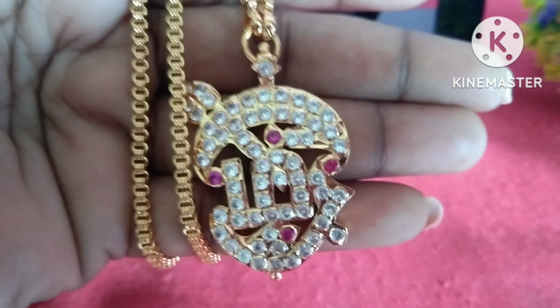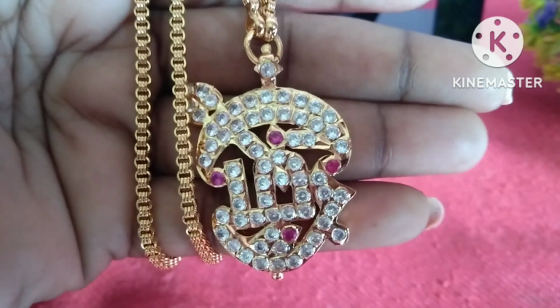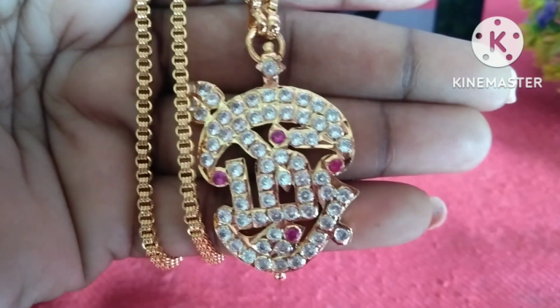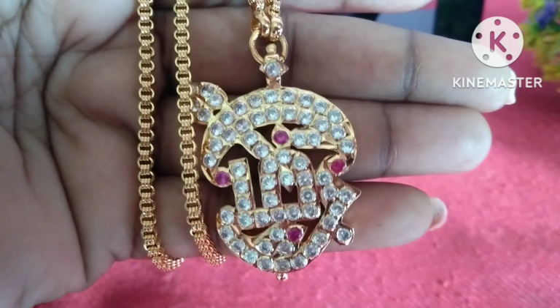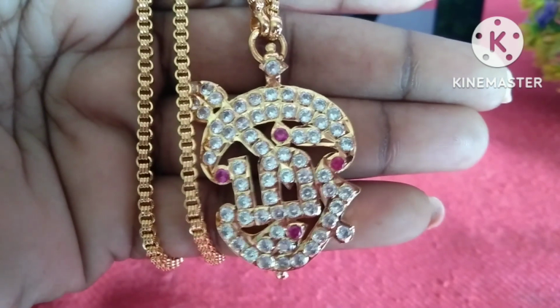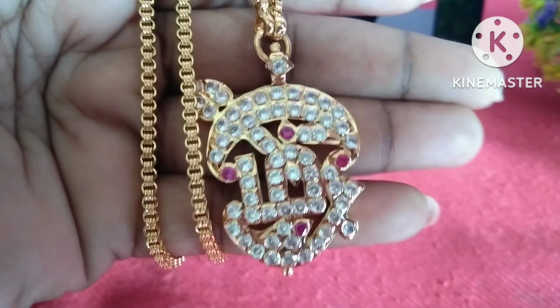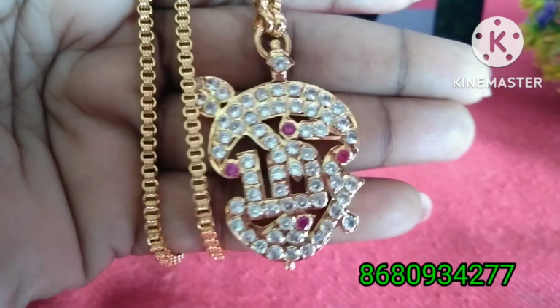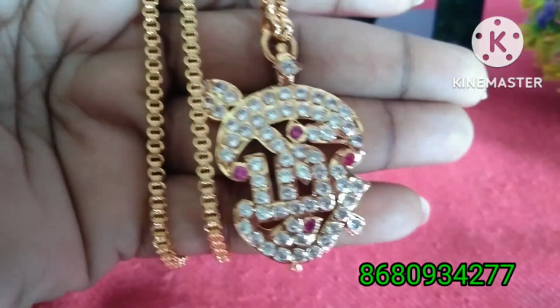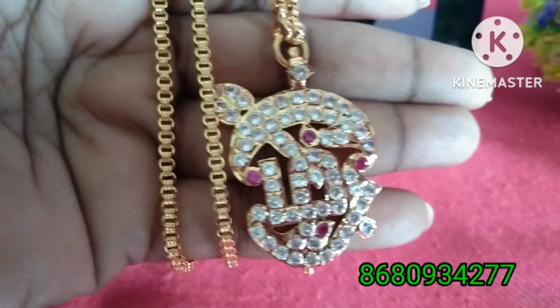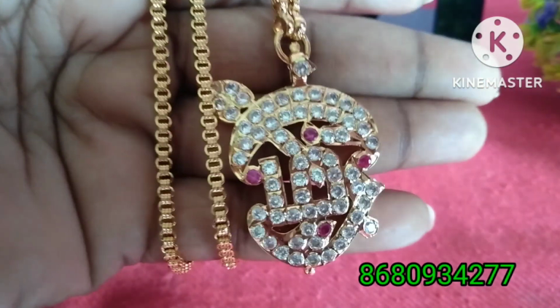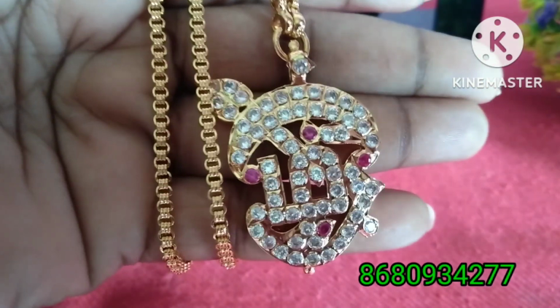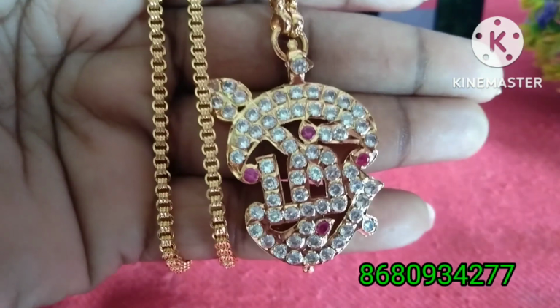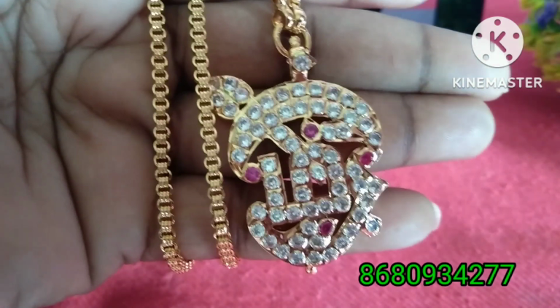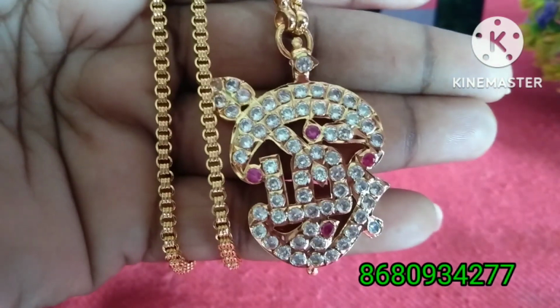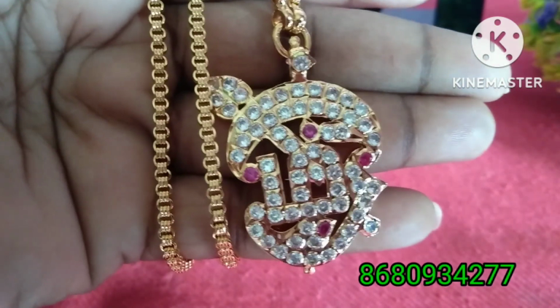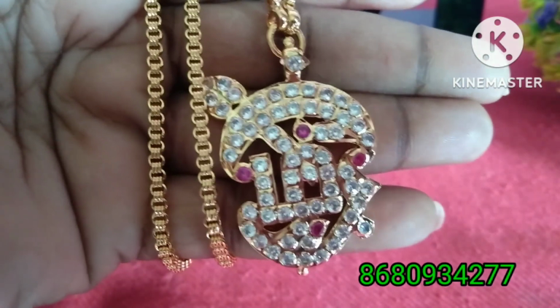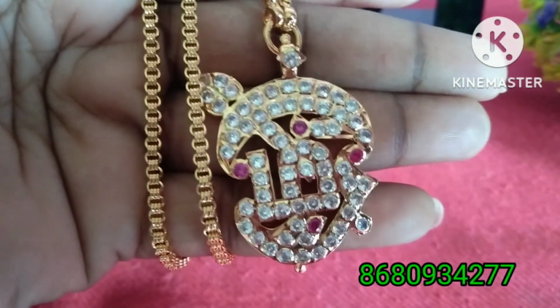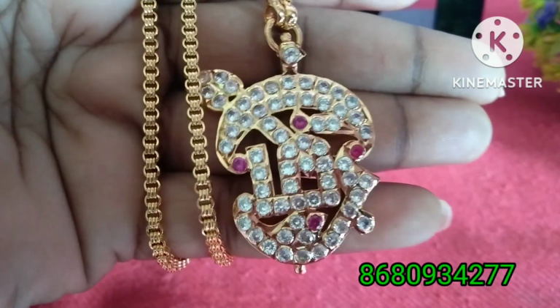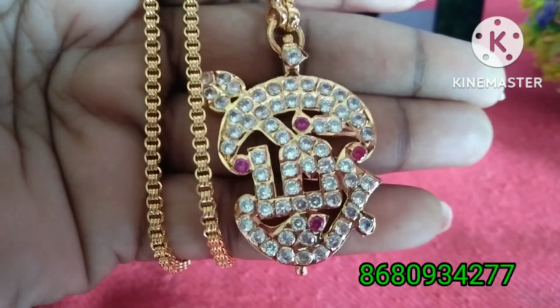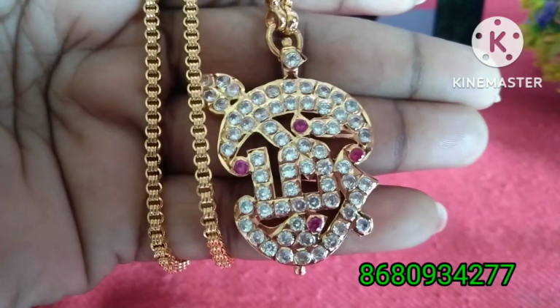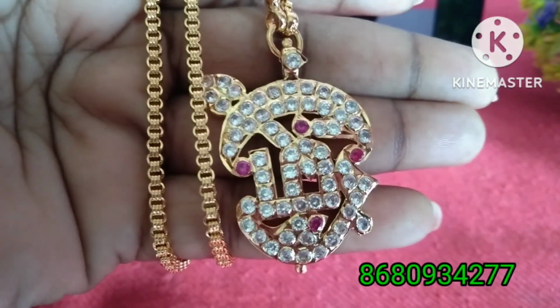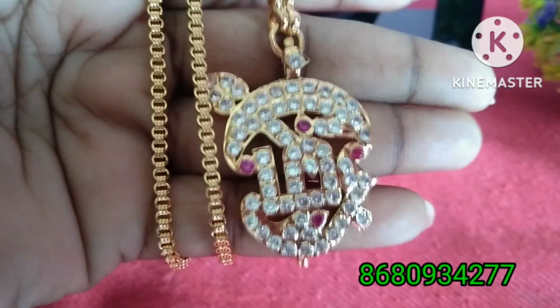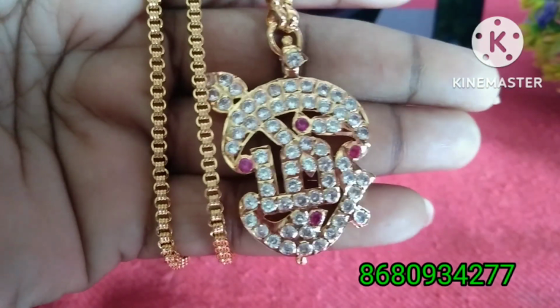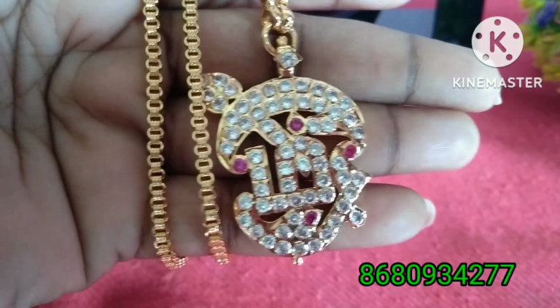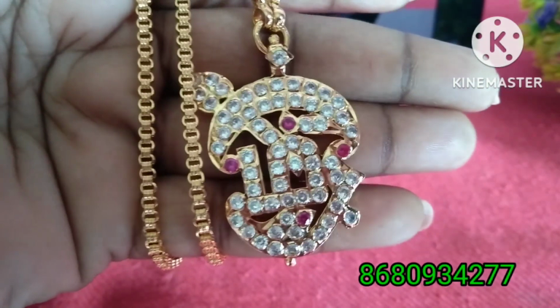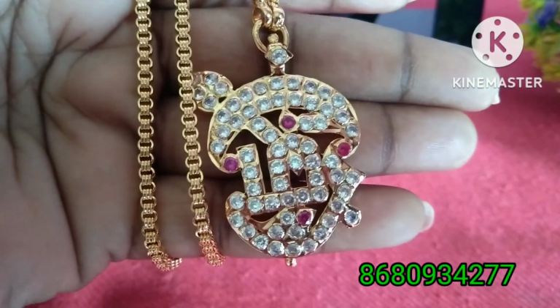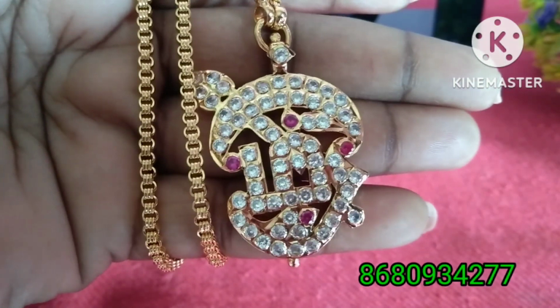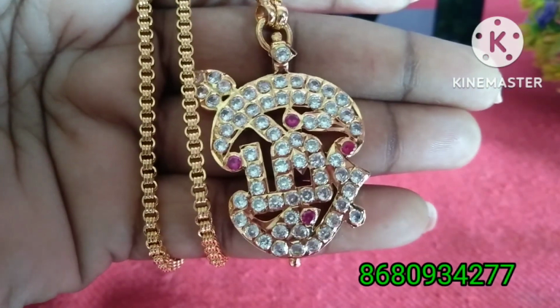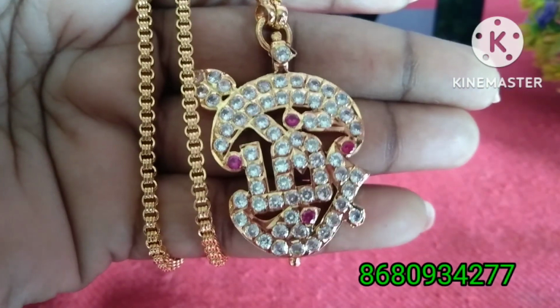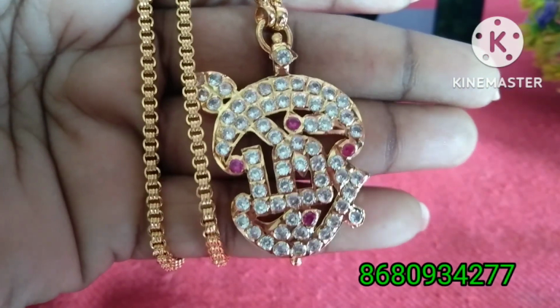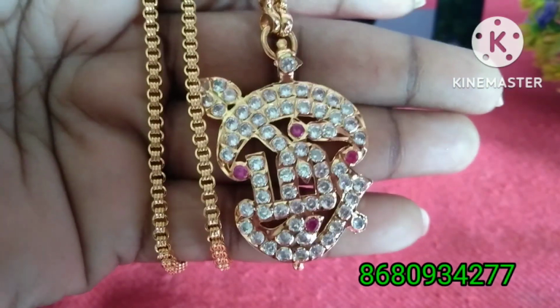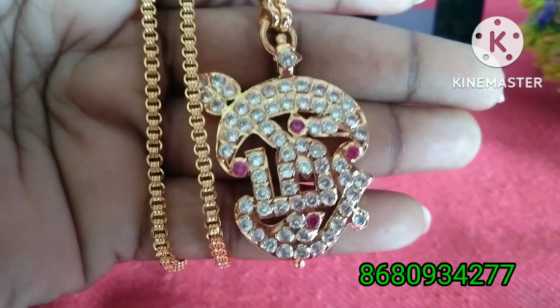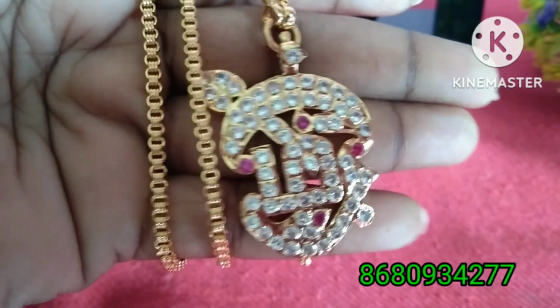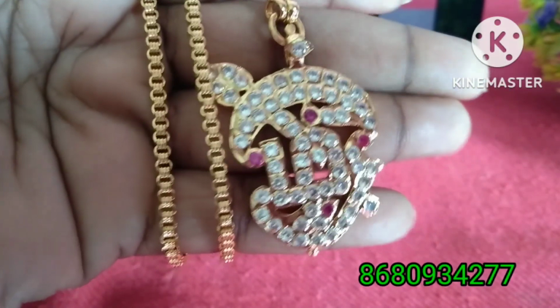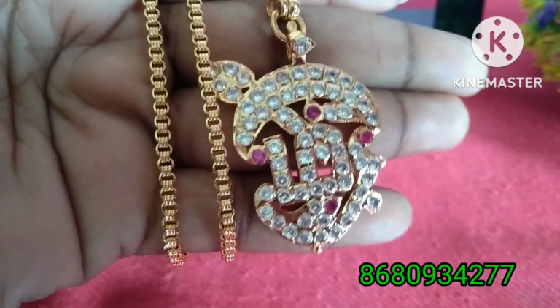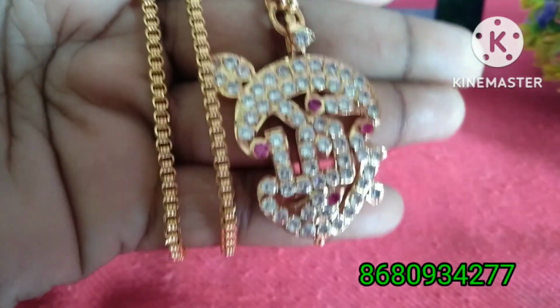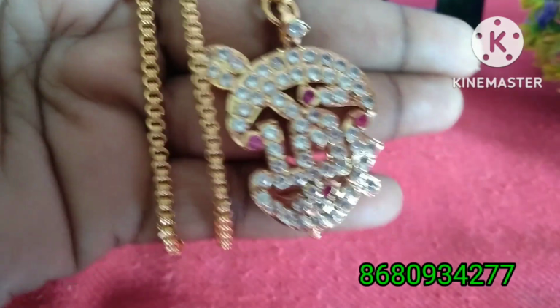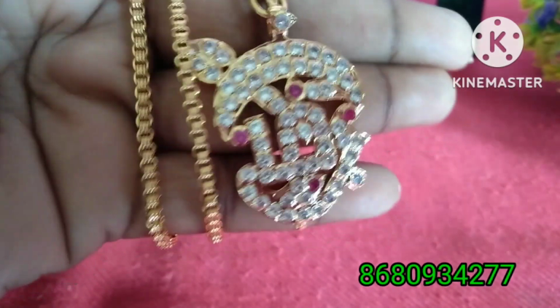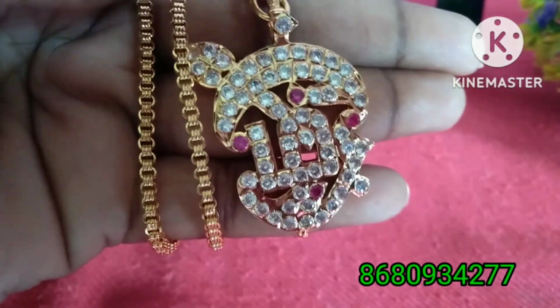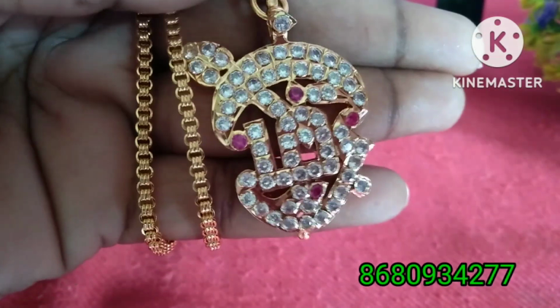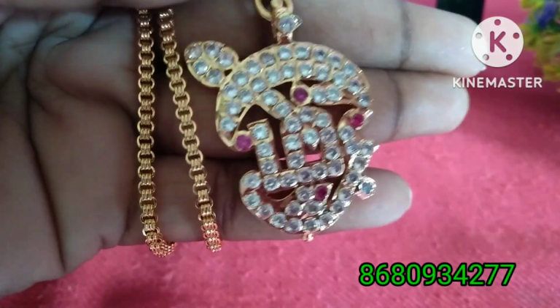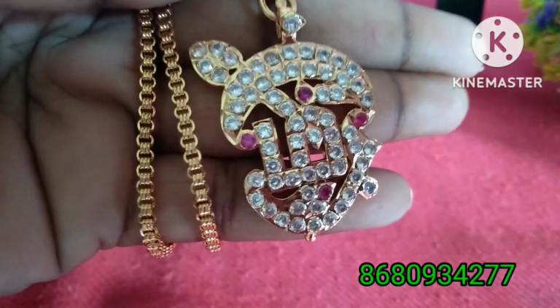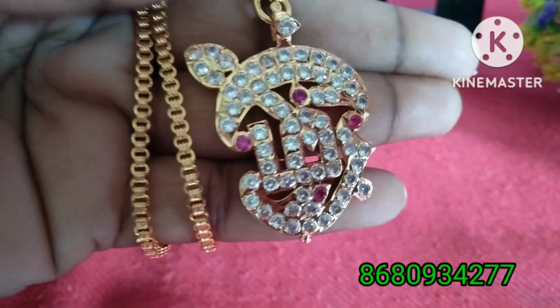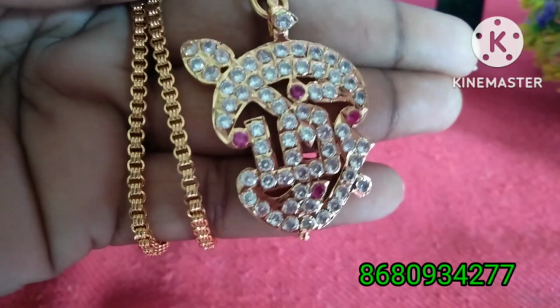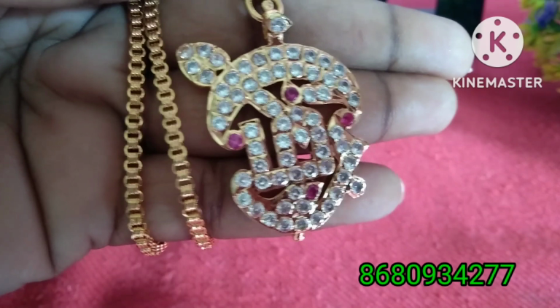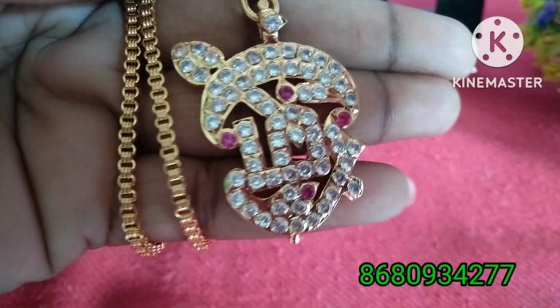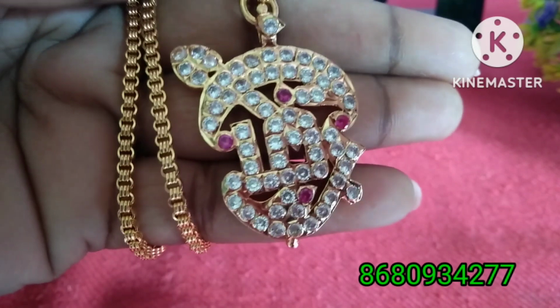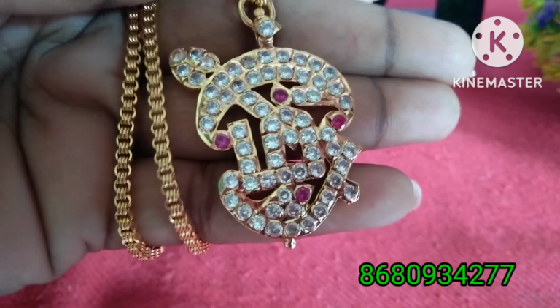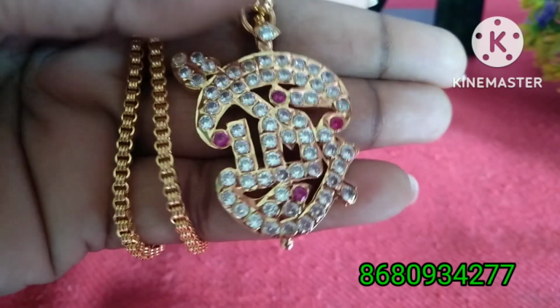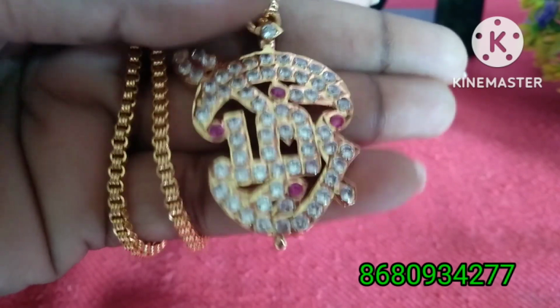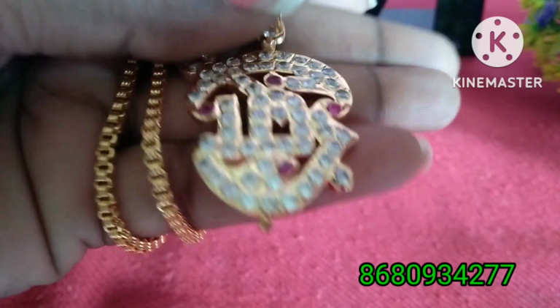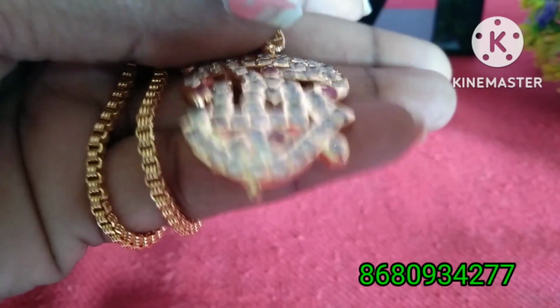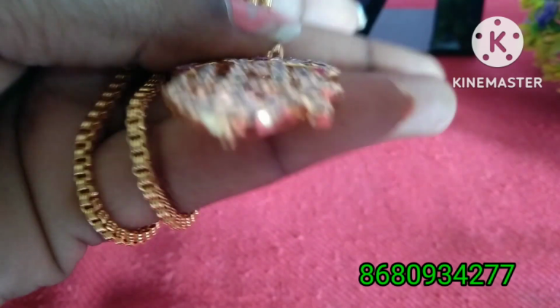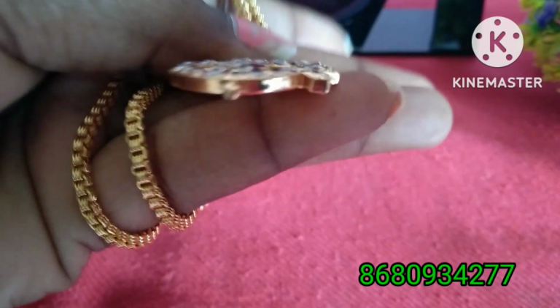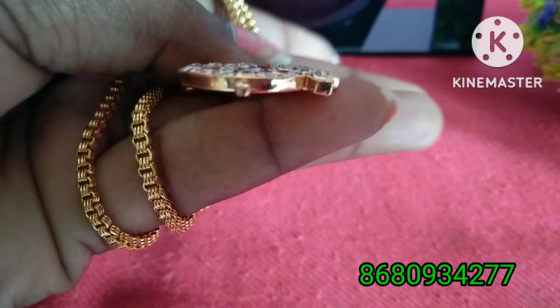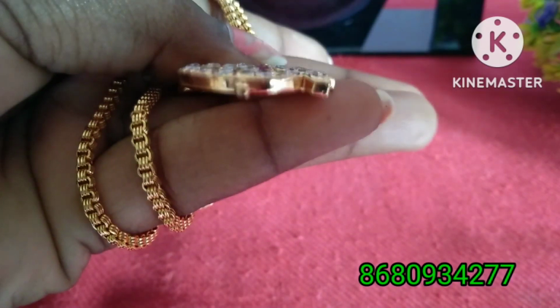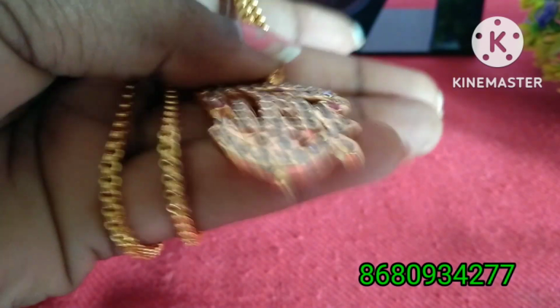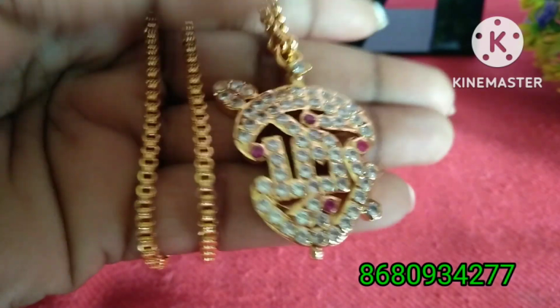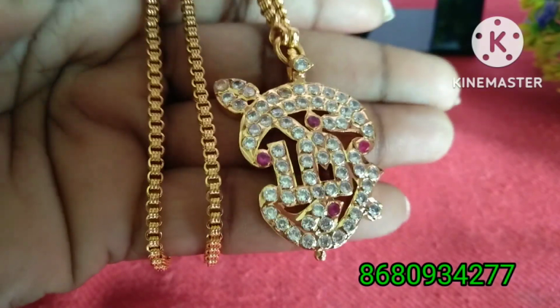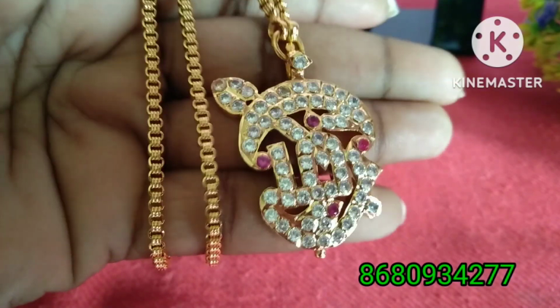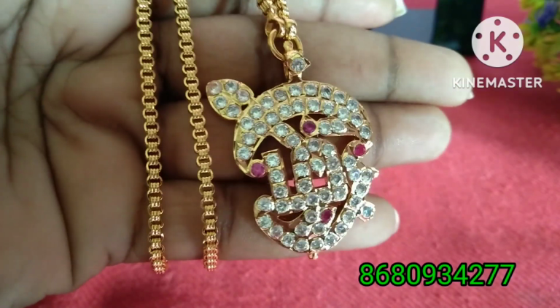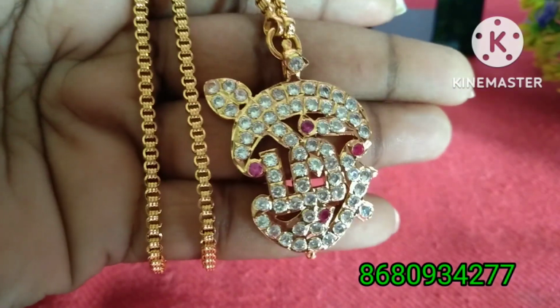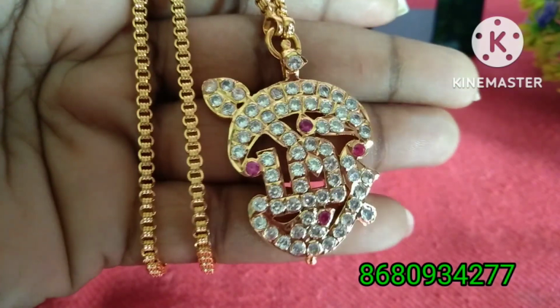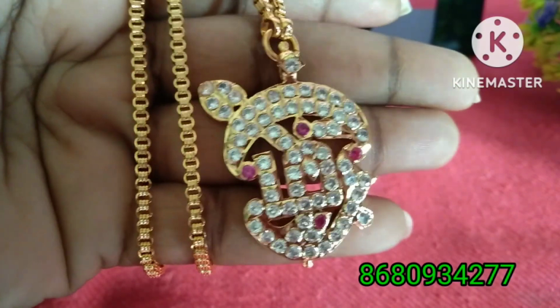Hello Friends, welcome to my channel! Now we will see the dollar chain. We will see the number one dollar chain. The number one chain is super quality.